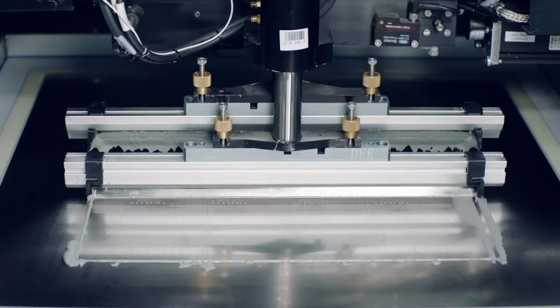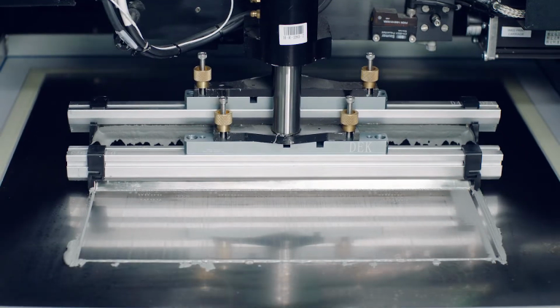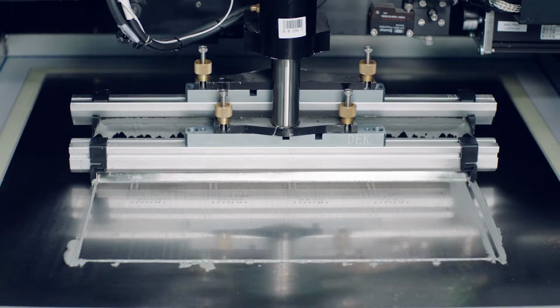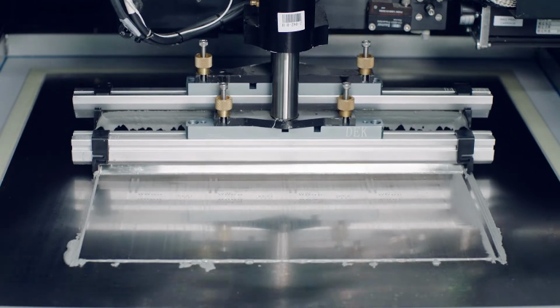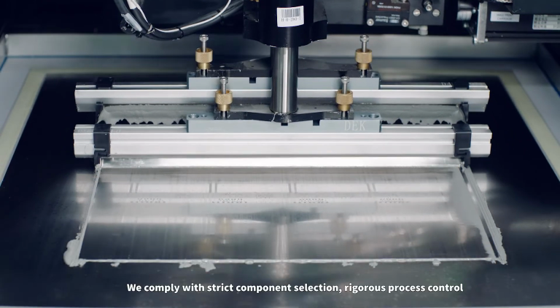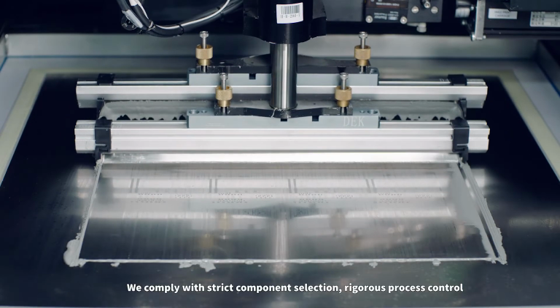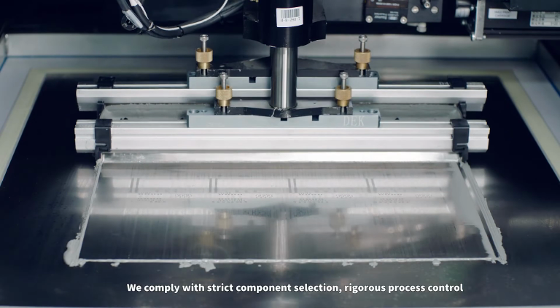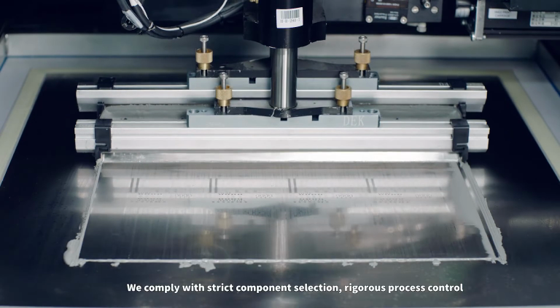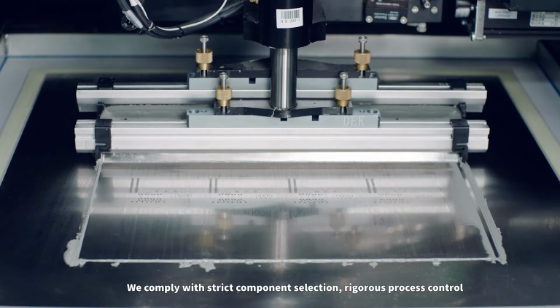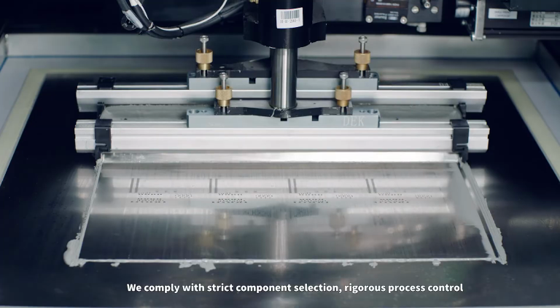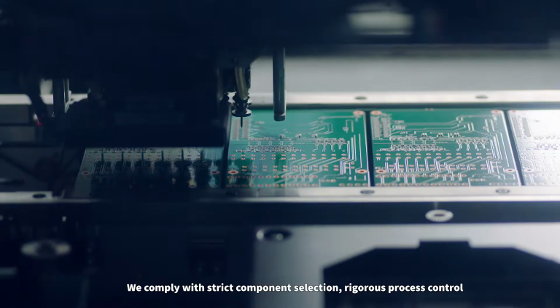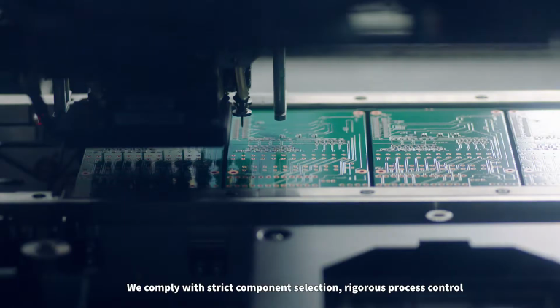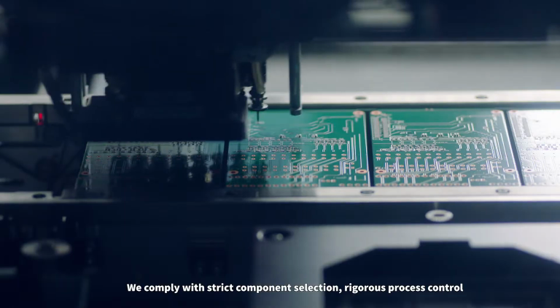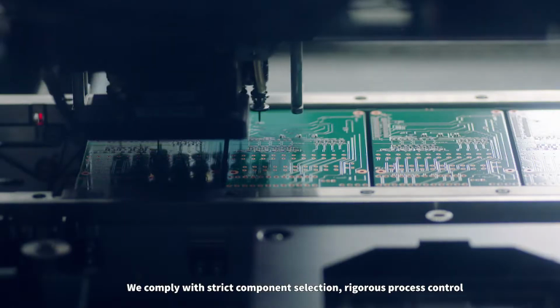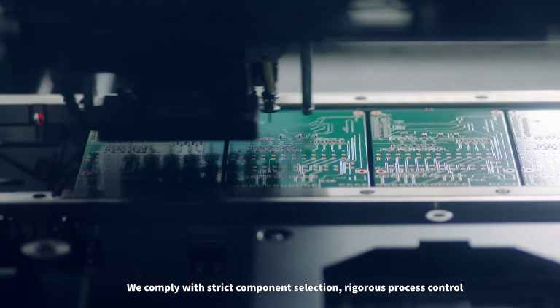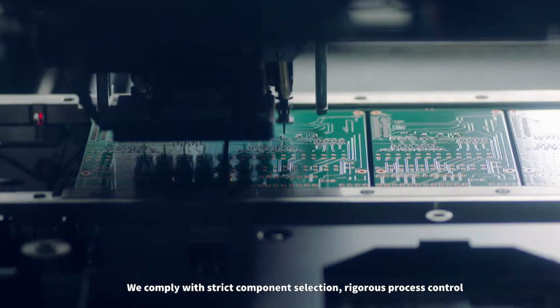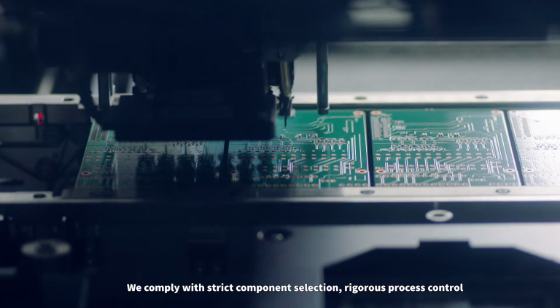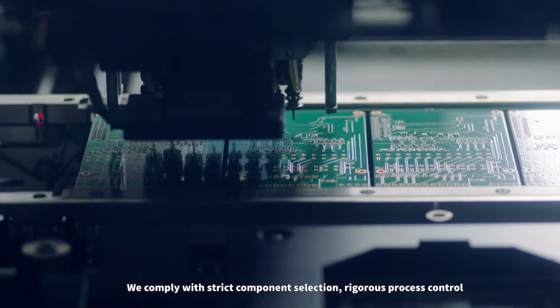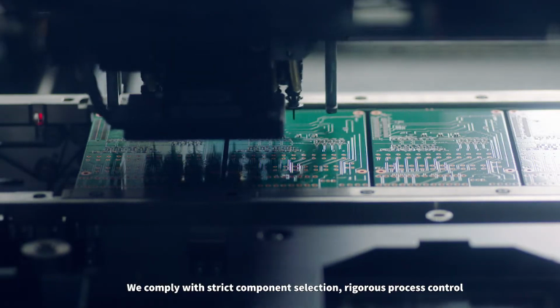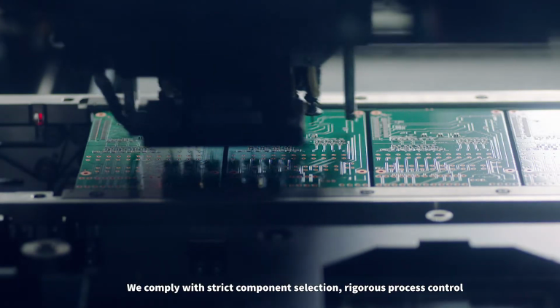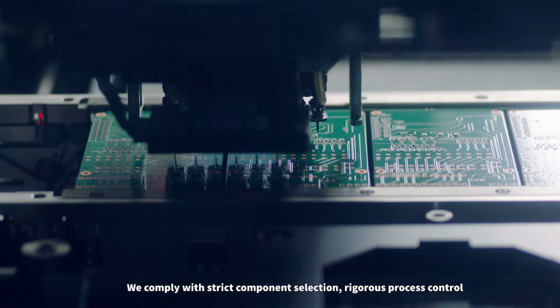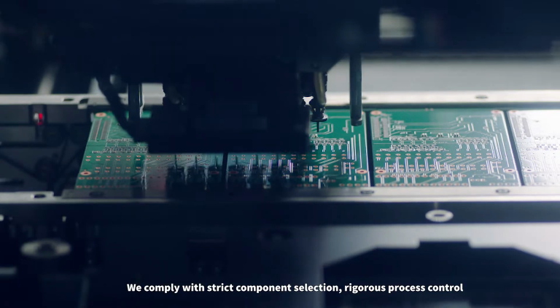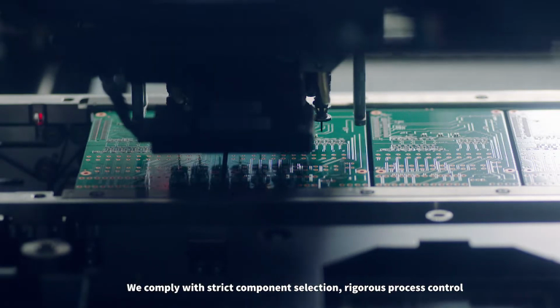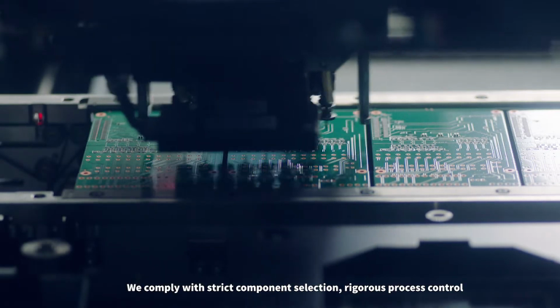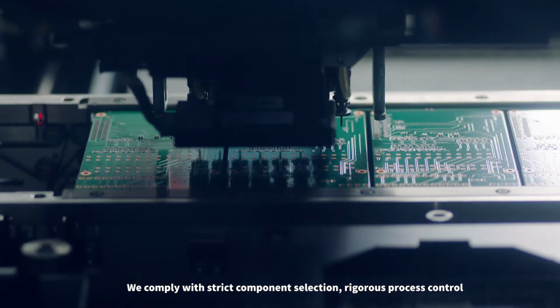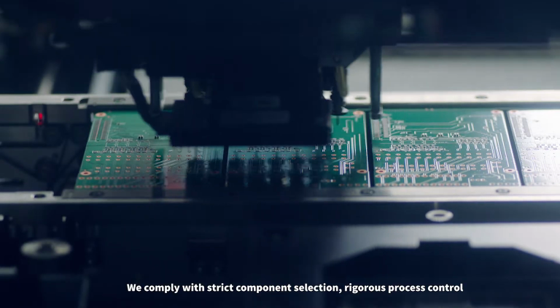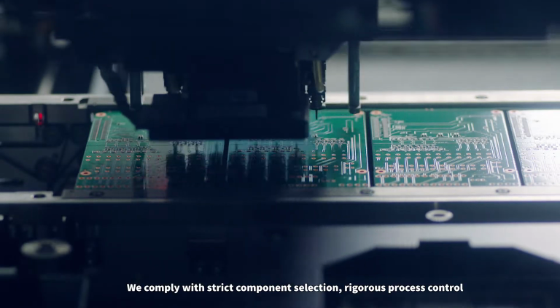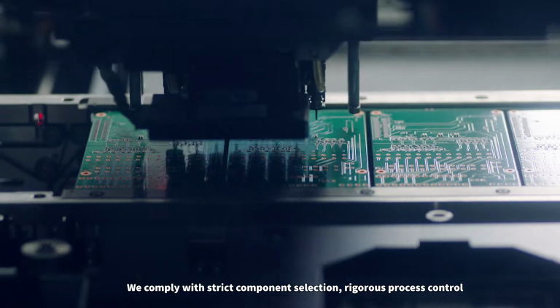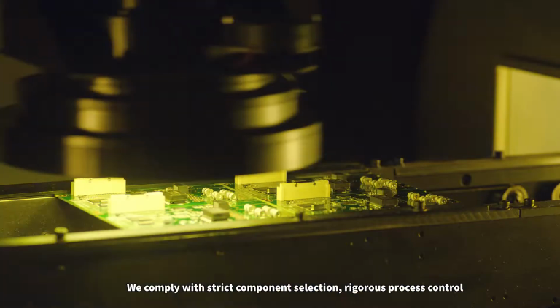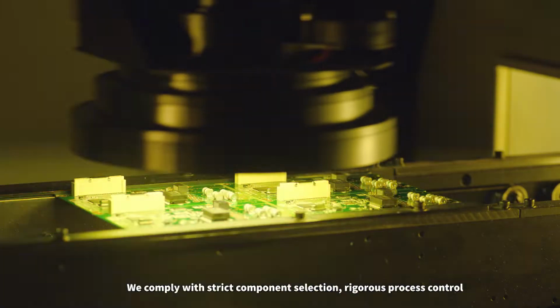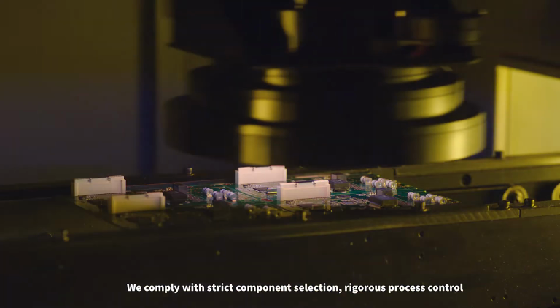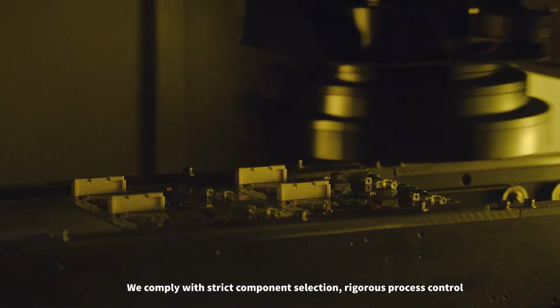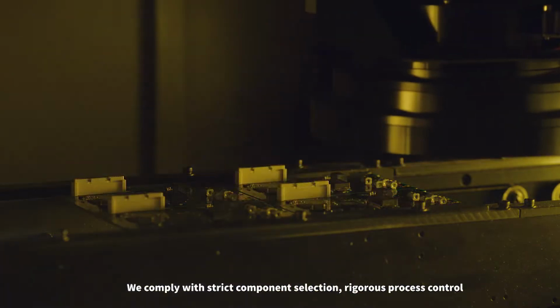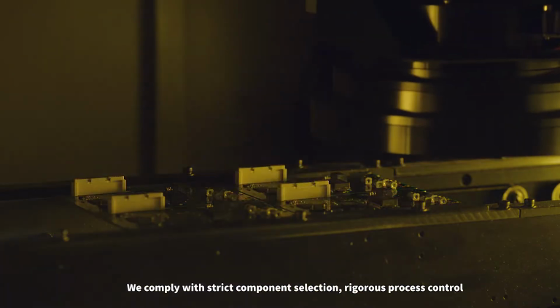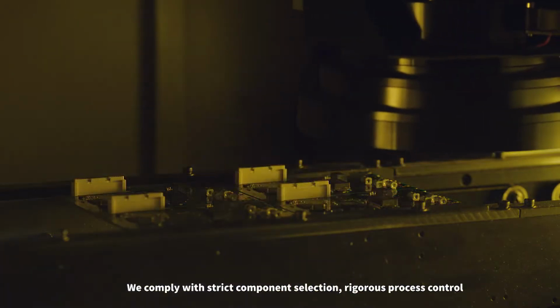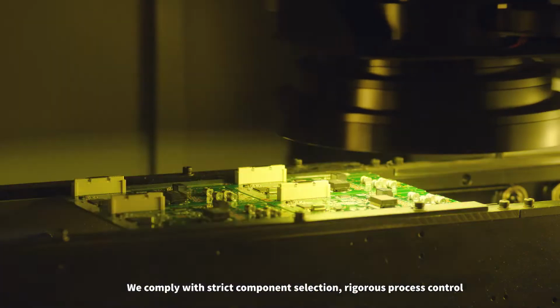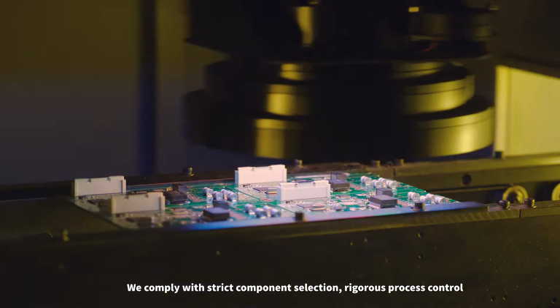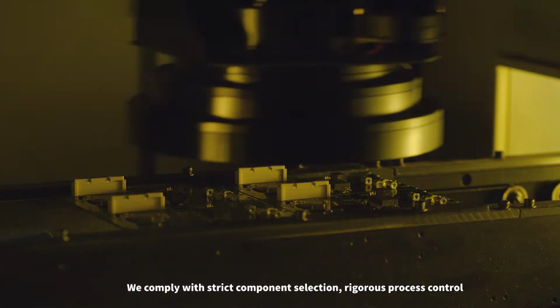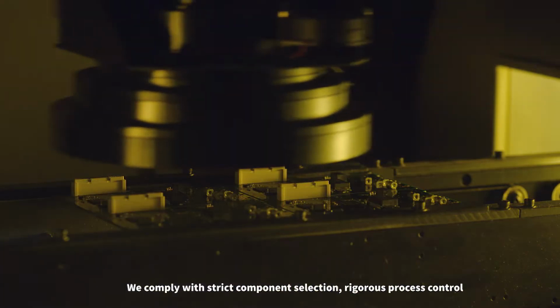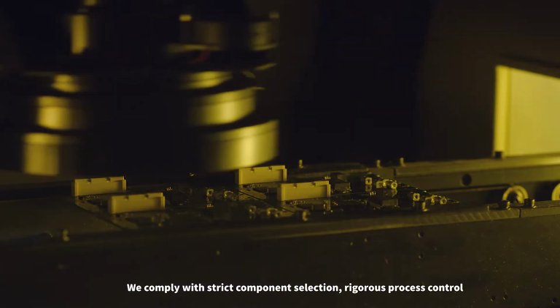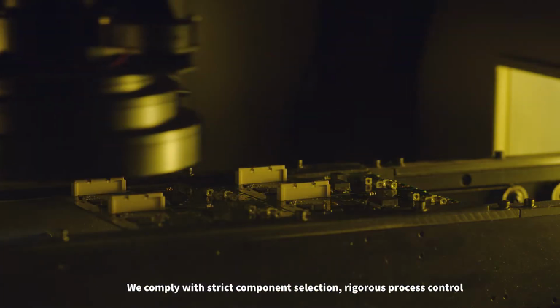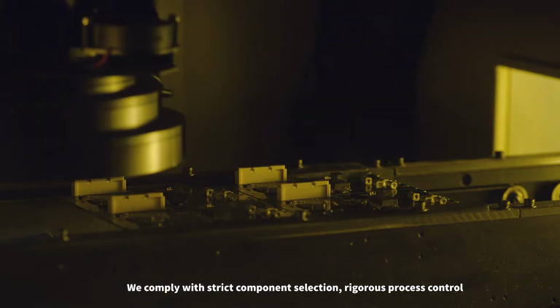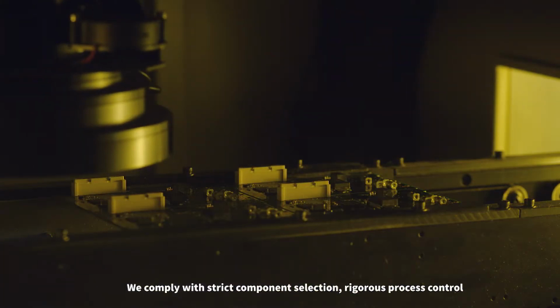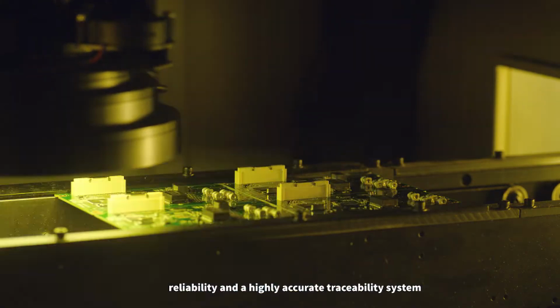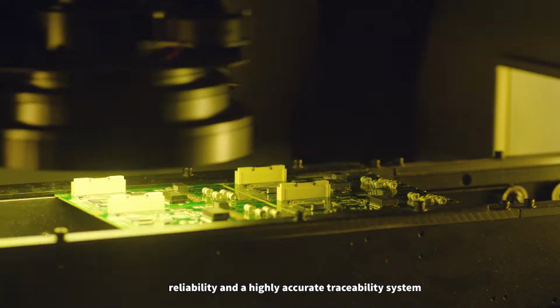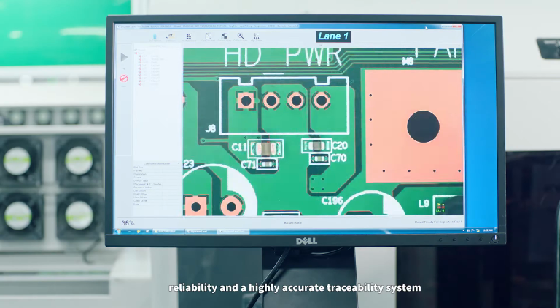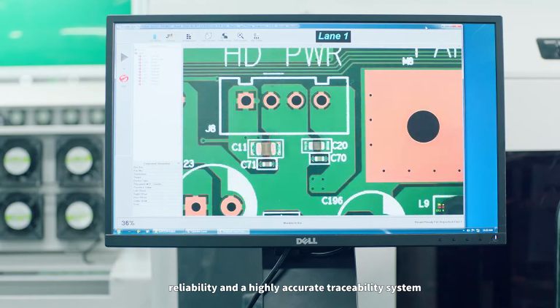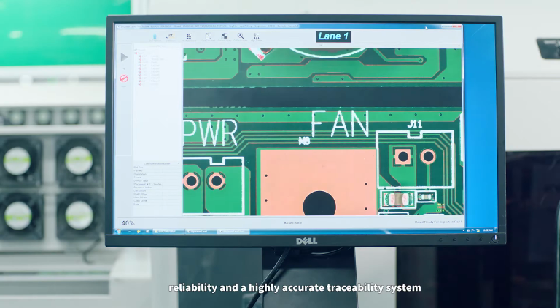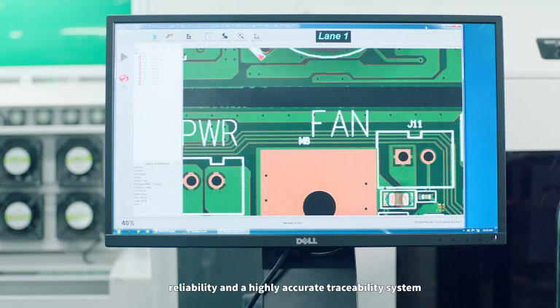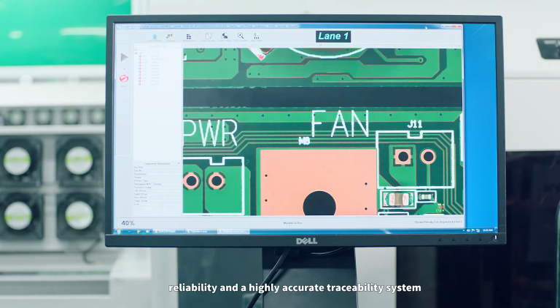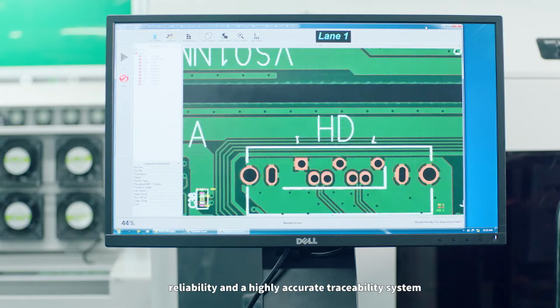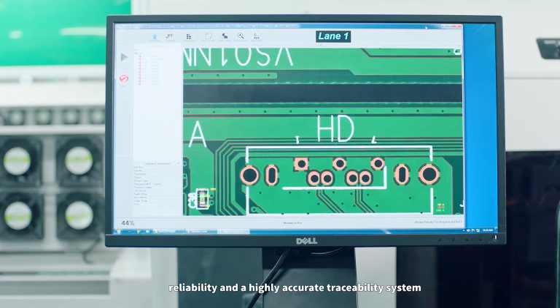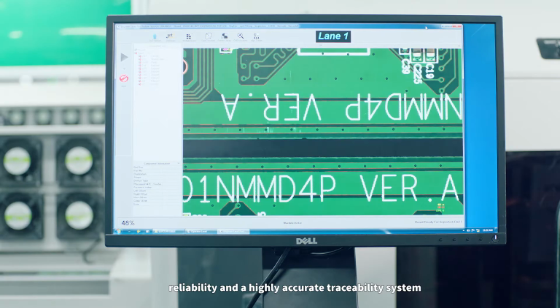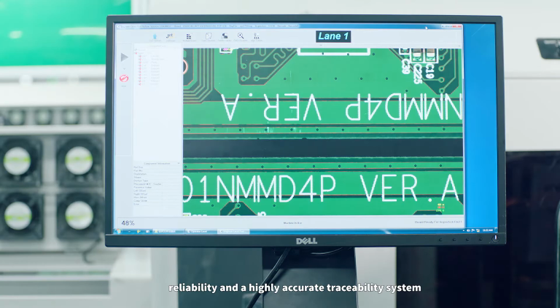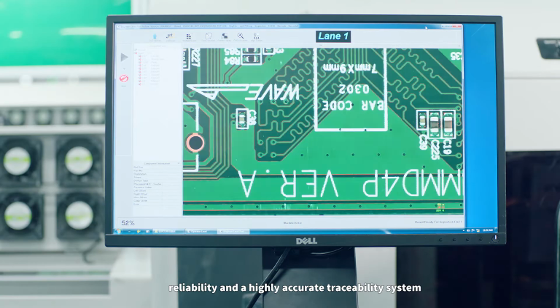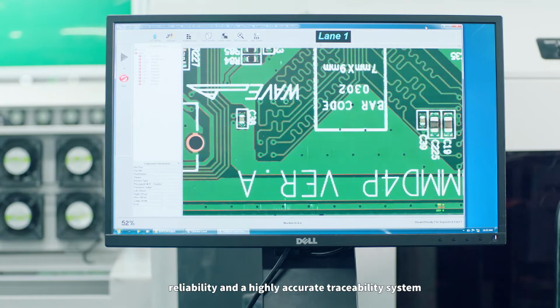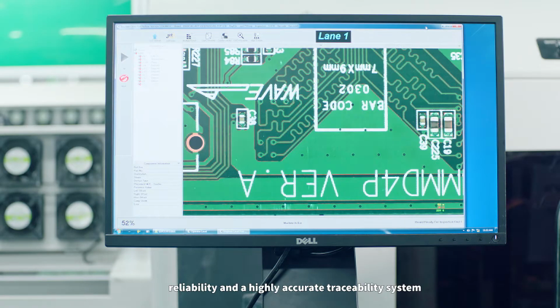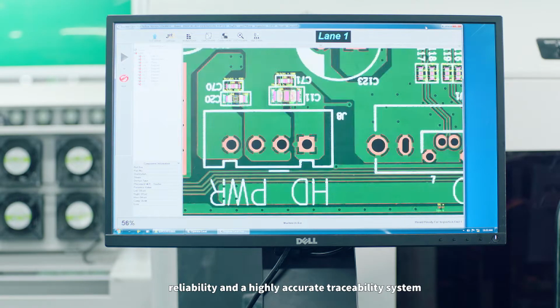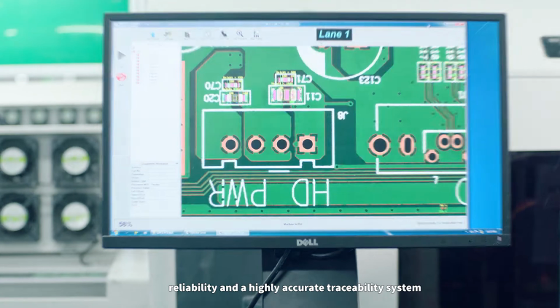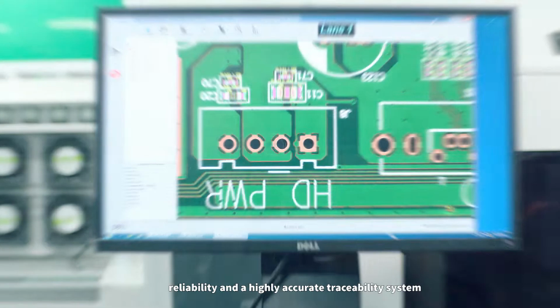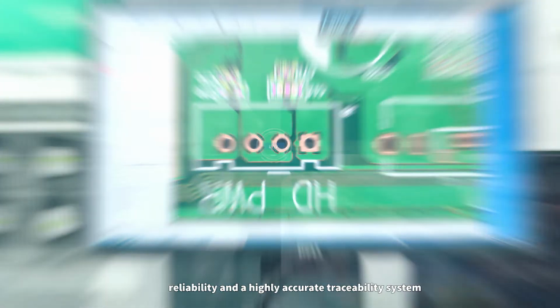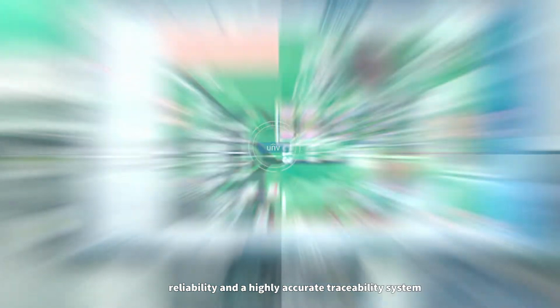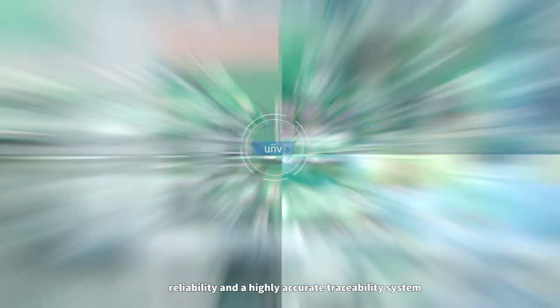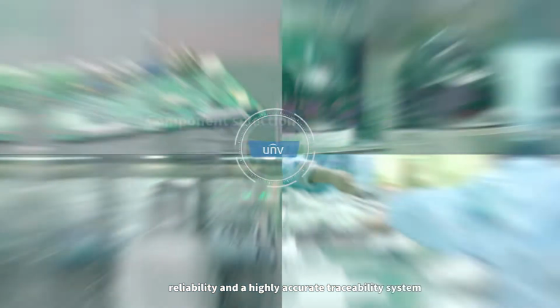We comply with strict component selection, rigorous process control, reliability, and a highly accurate traceability system.